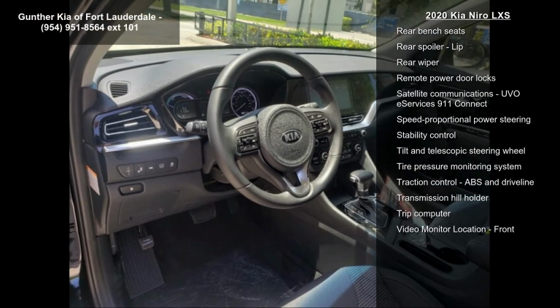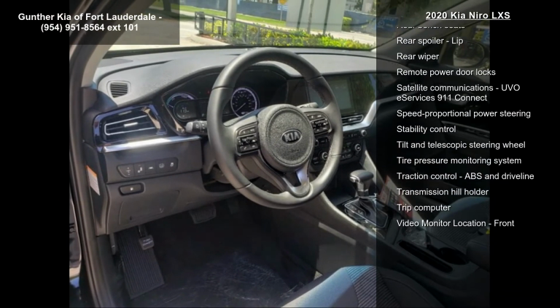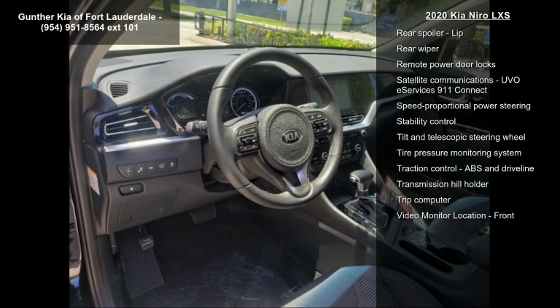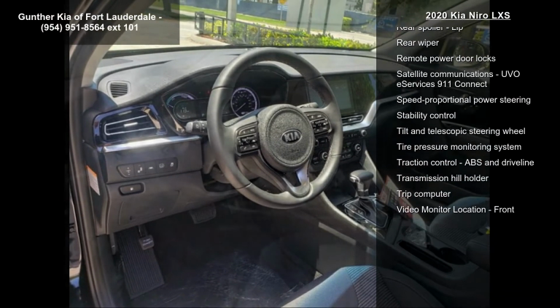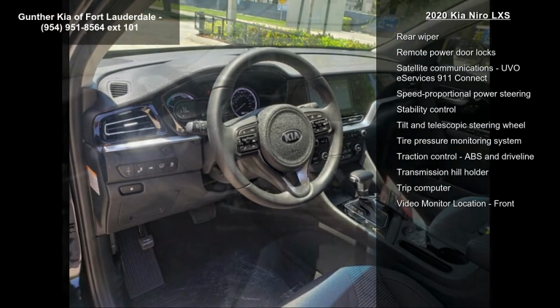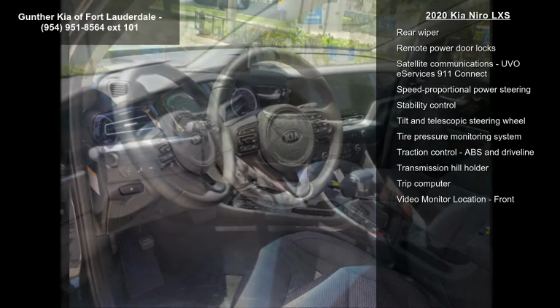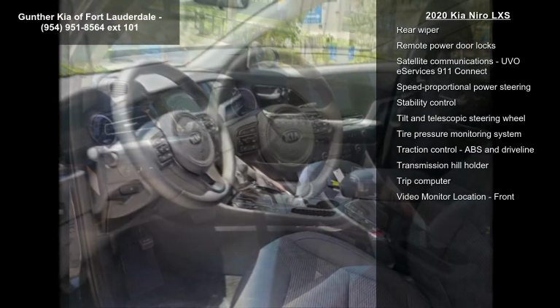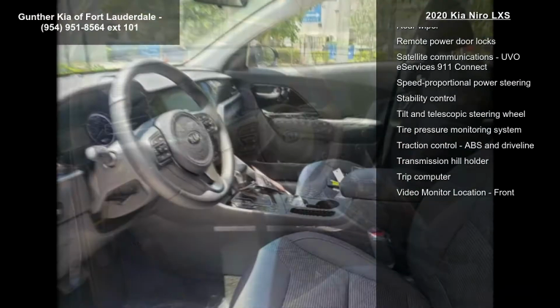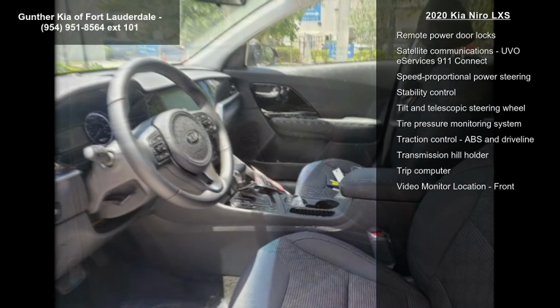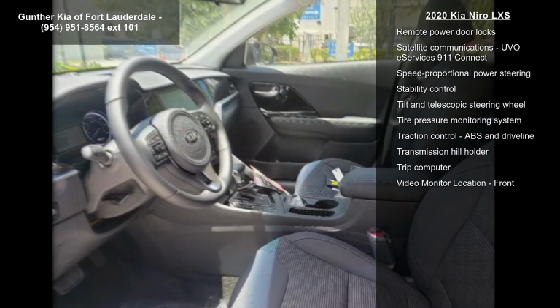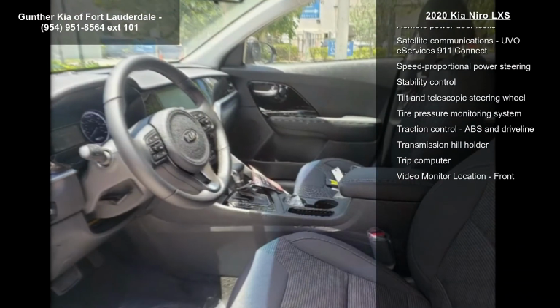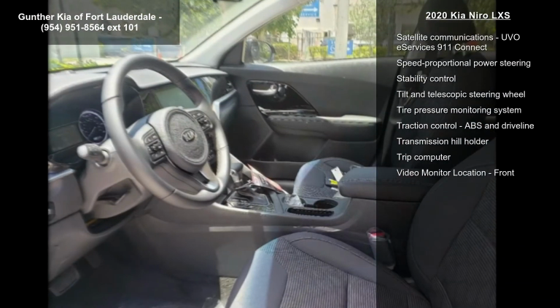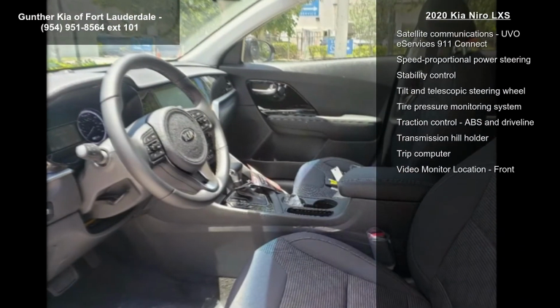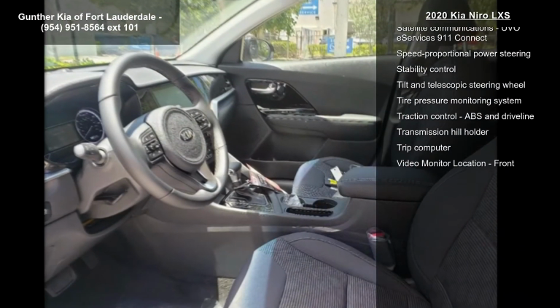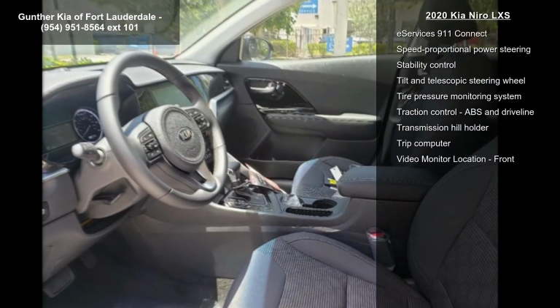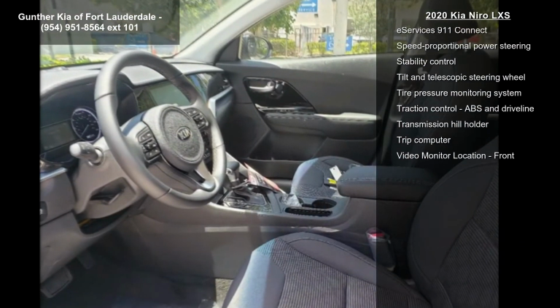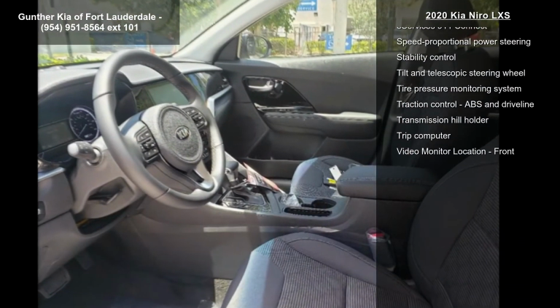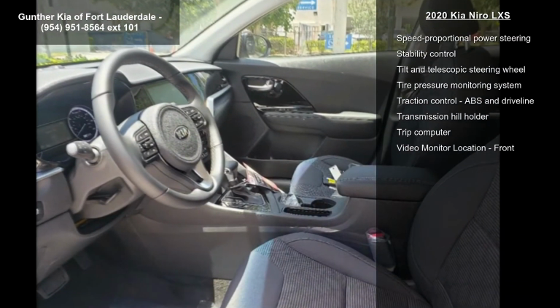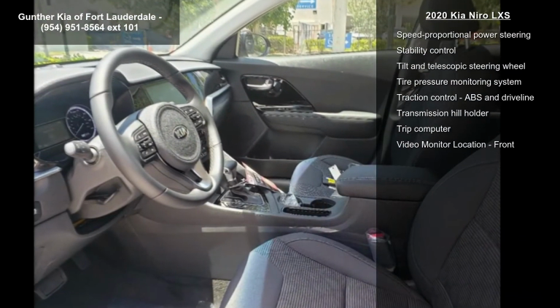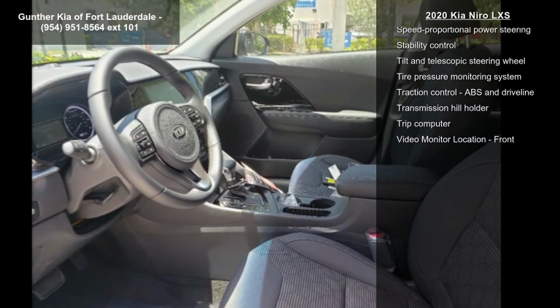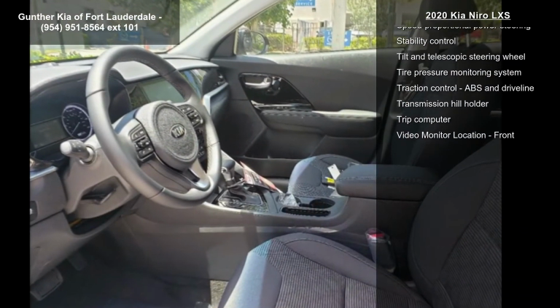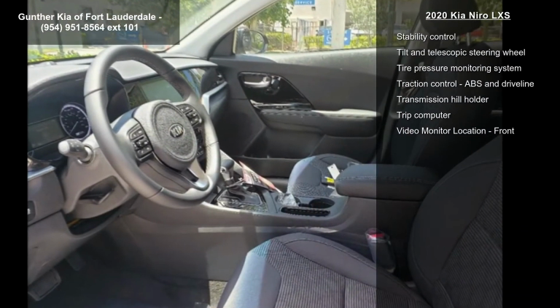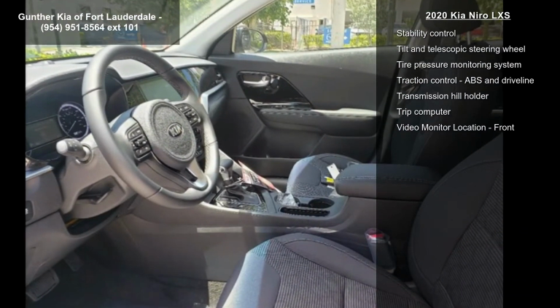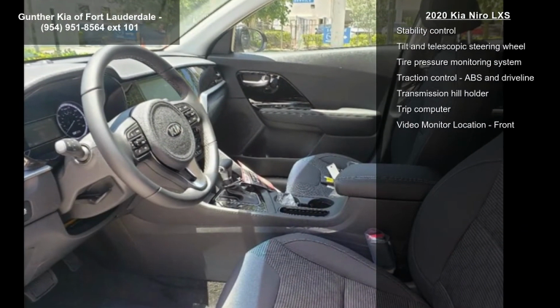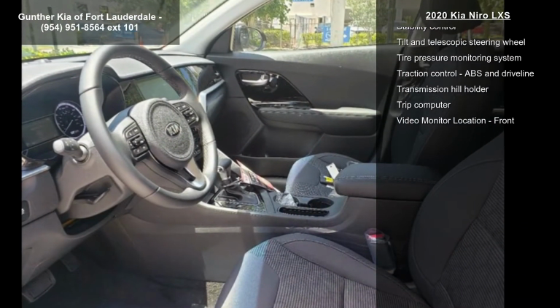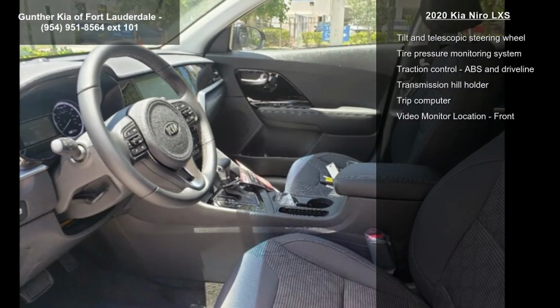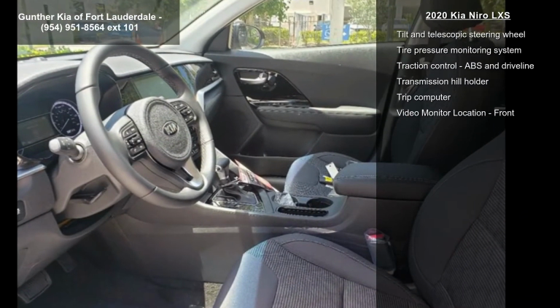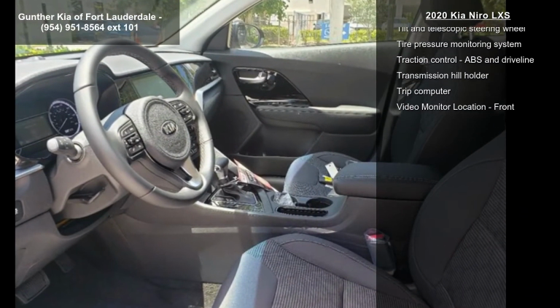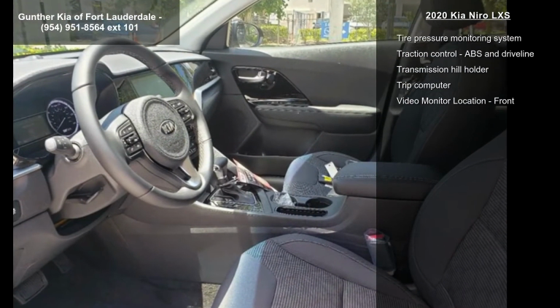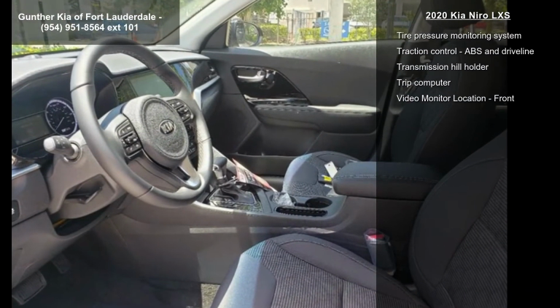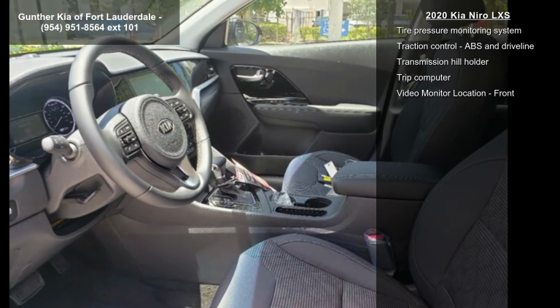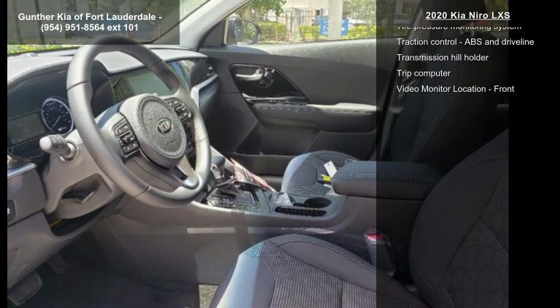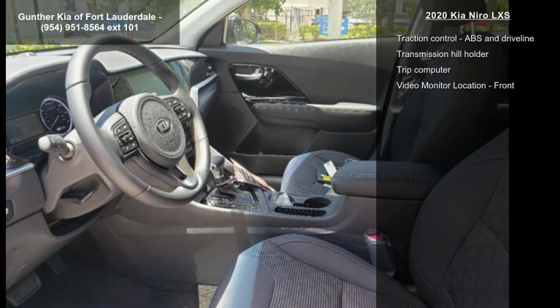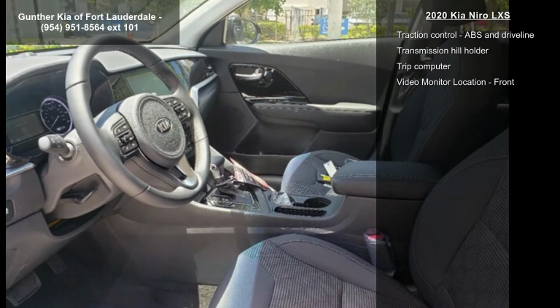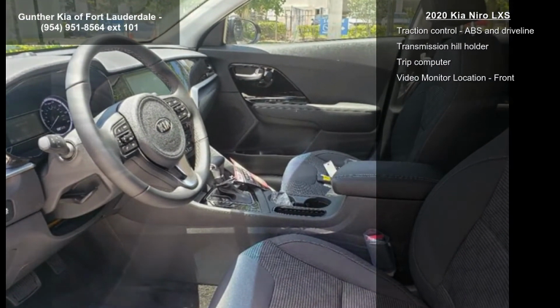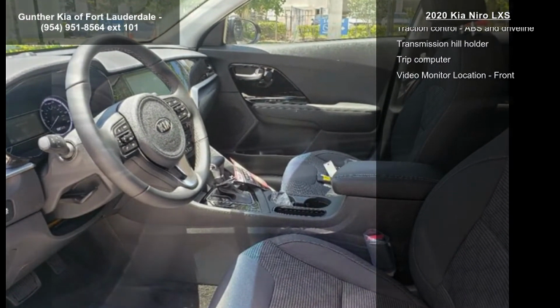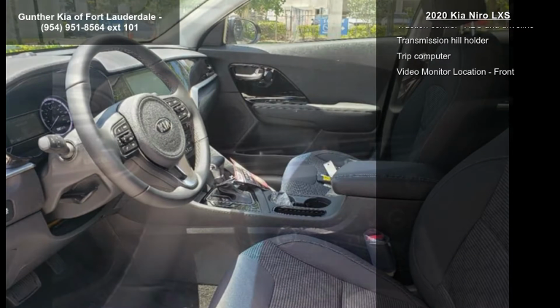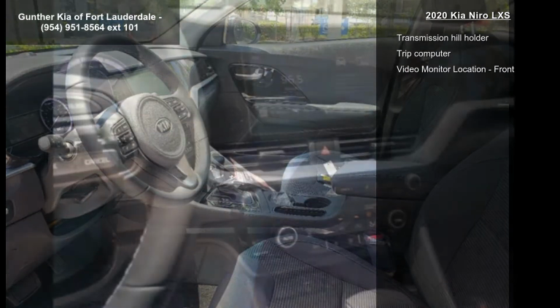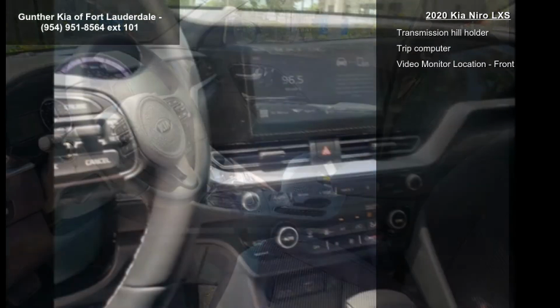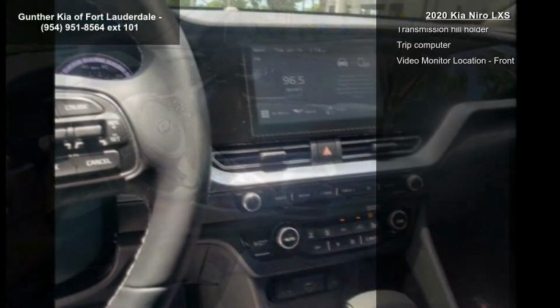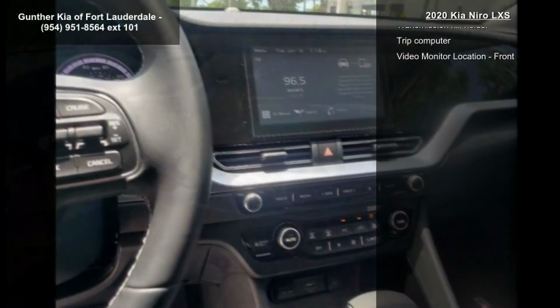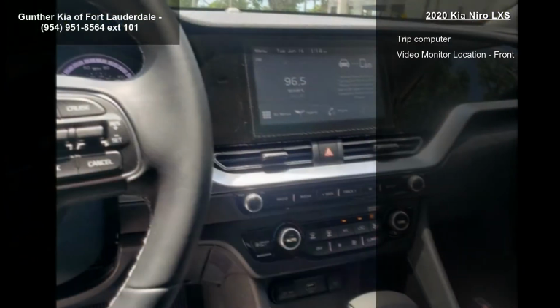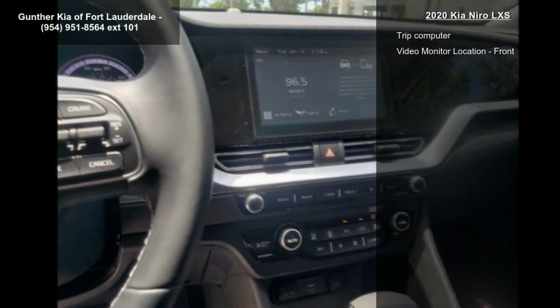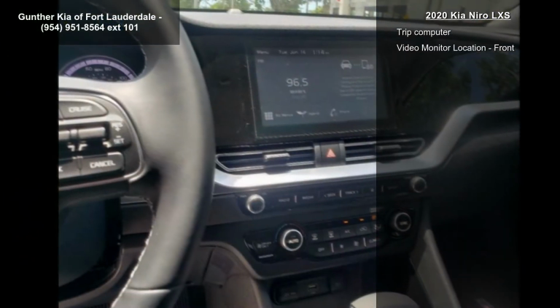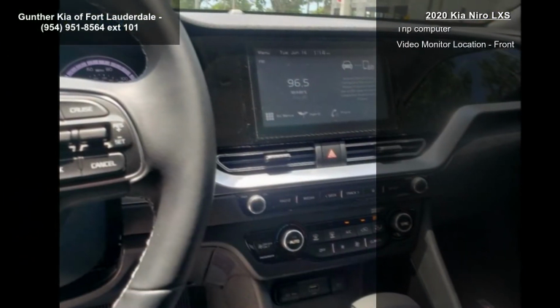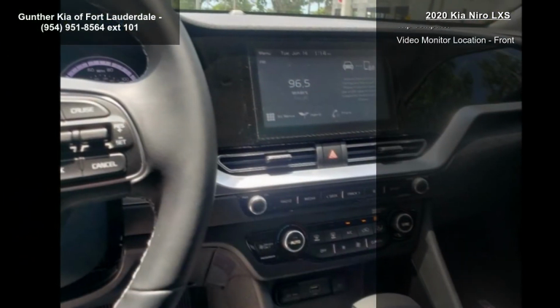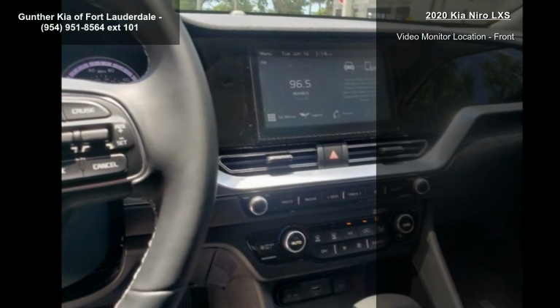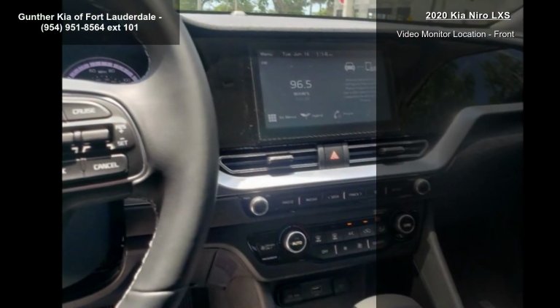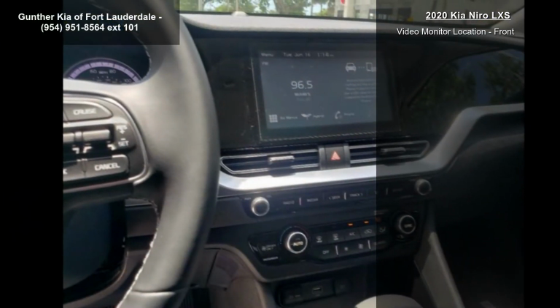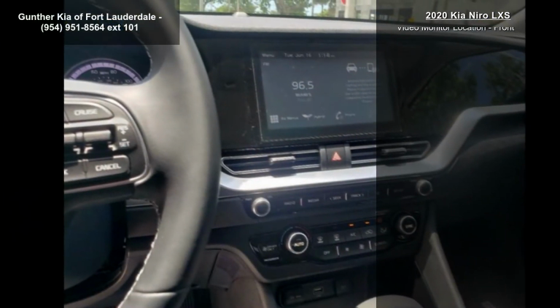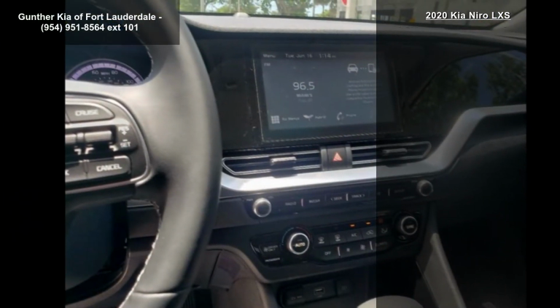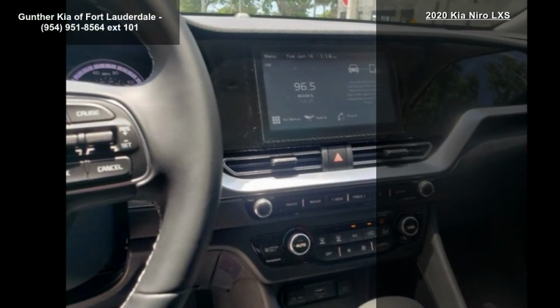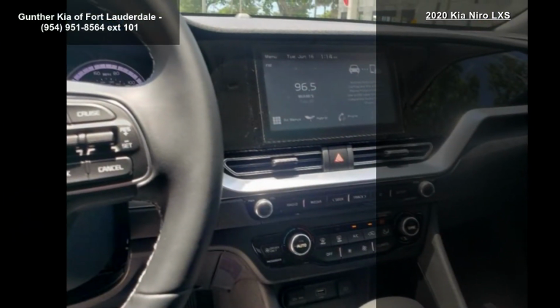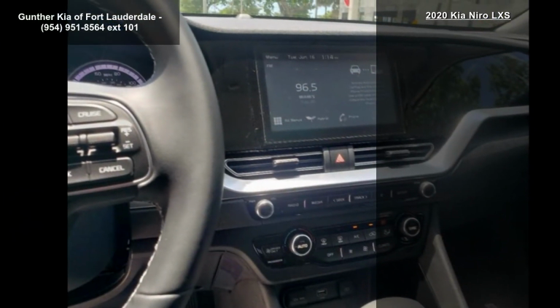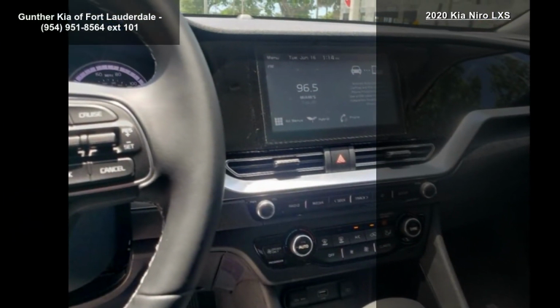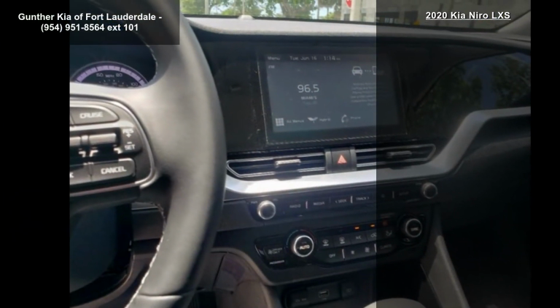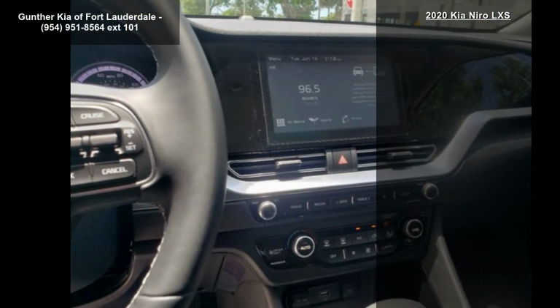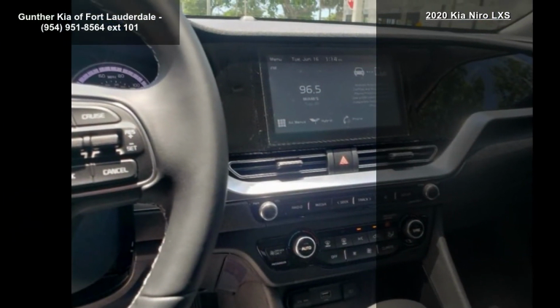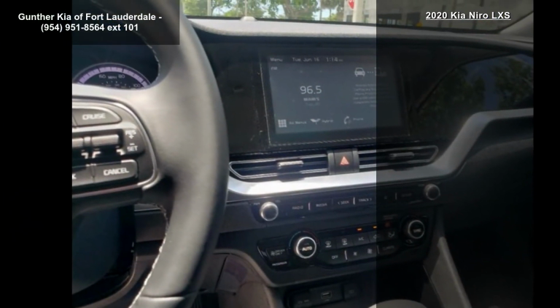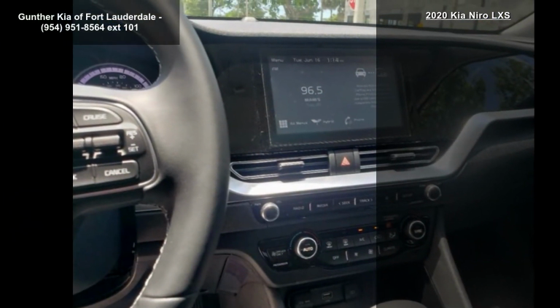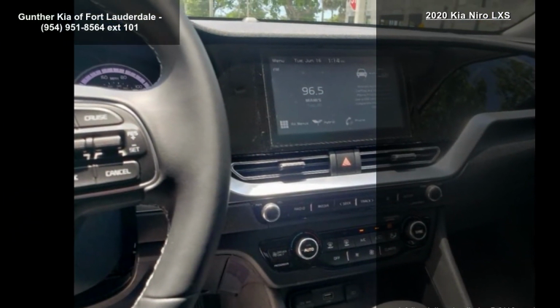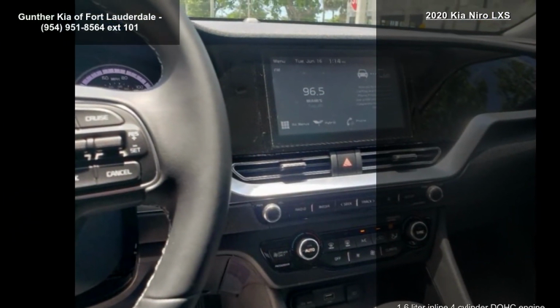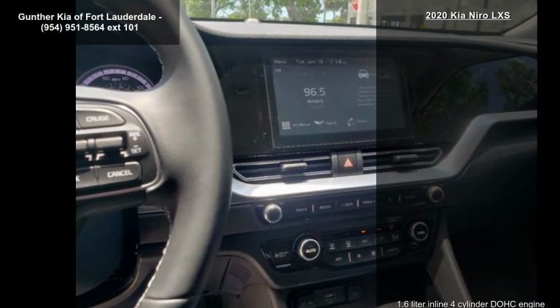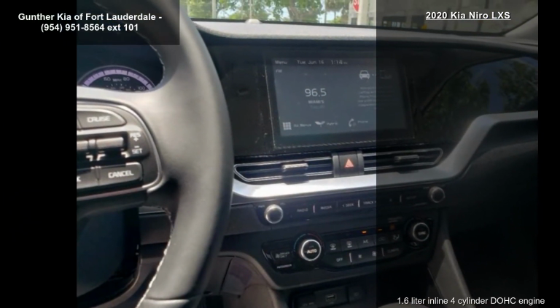Air conditioning with dual-zone climate control, audio controls on steering wheel, automatic with auto-shift transmission, Bluetooth and clock in radio display.